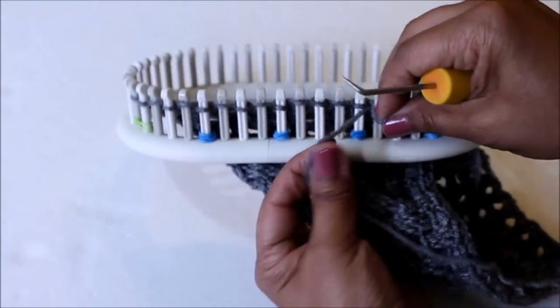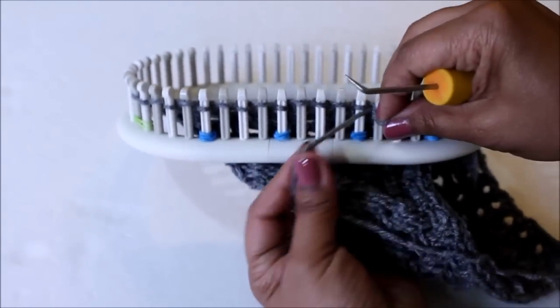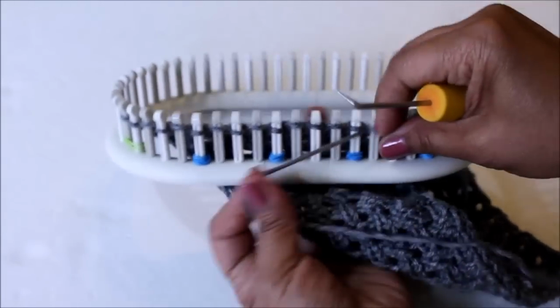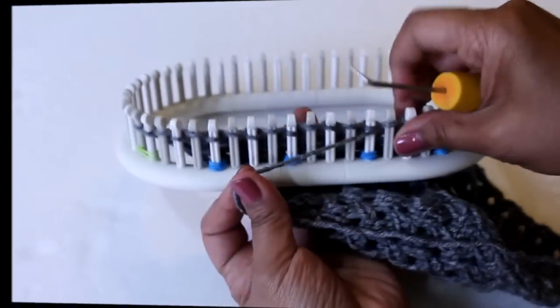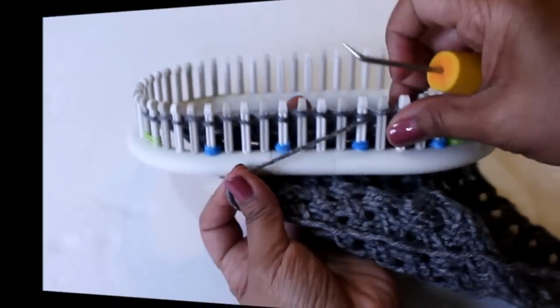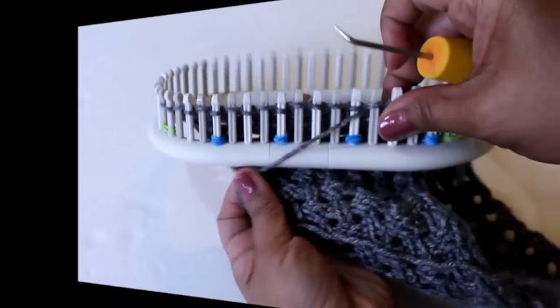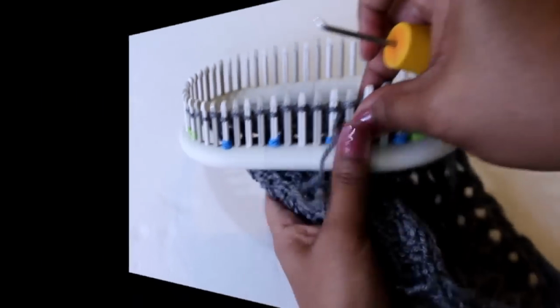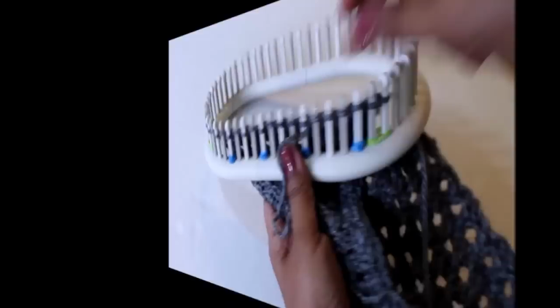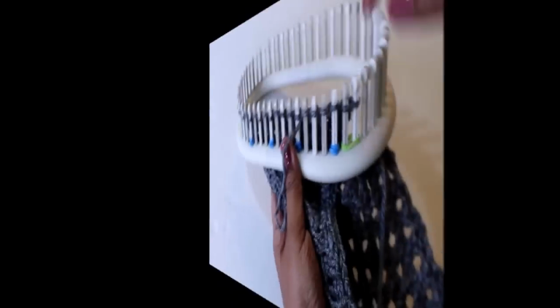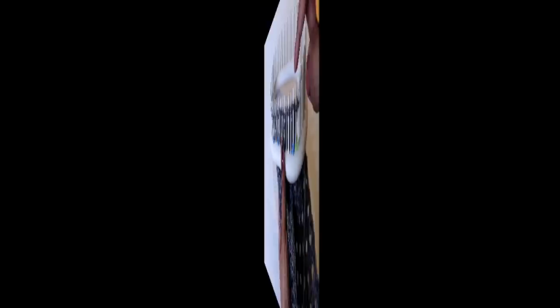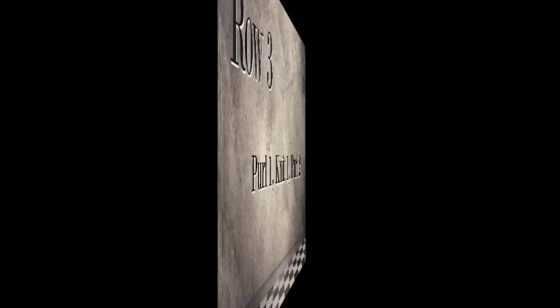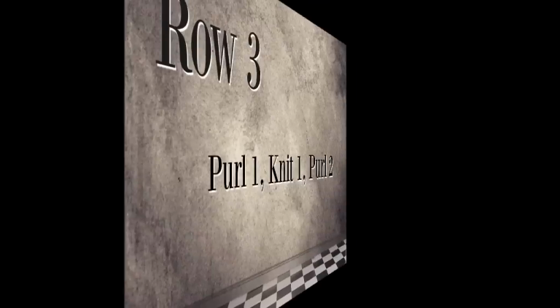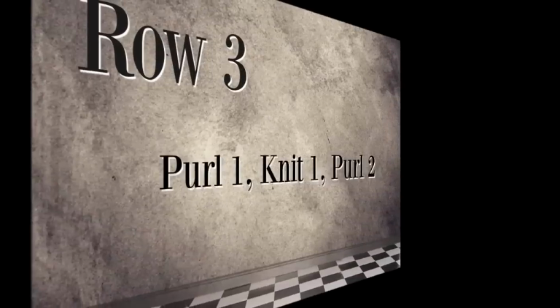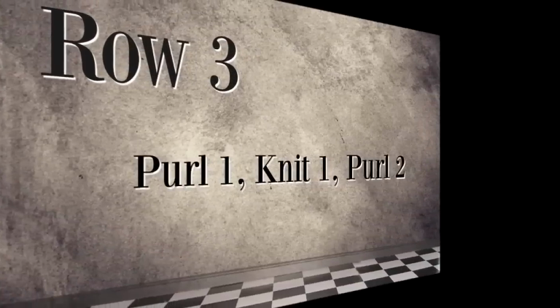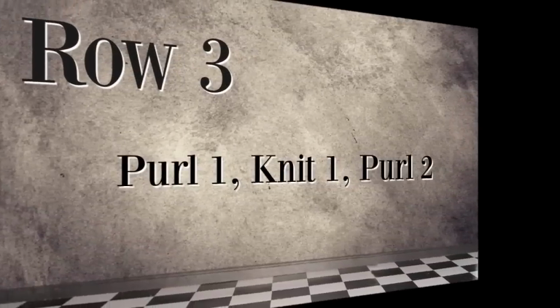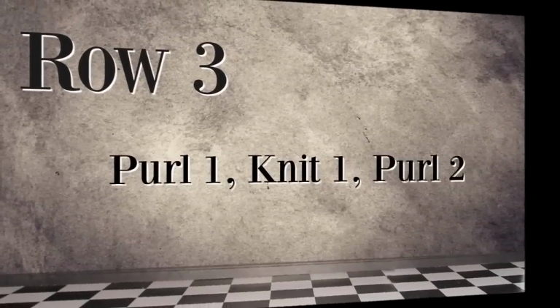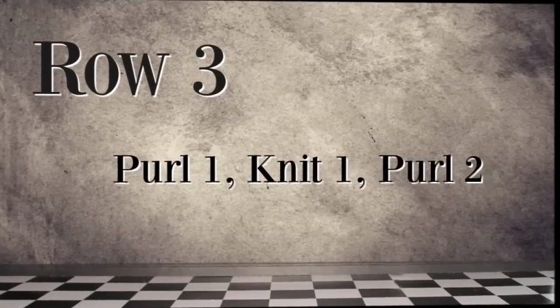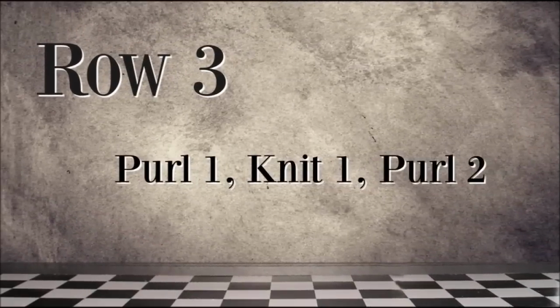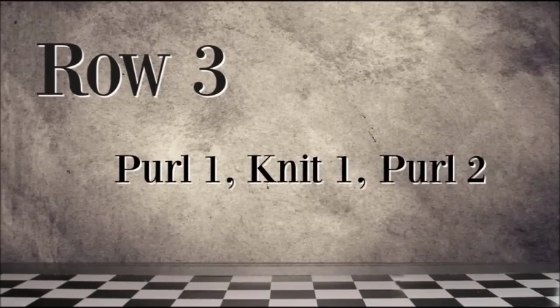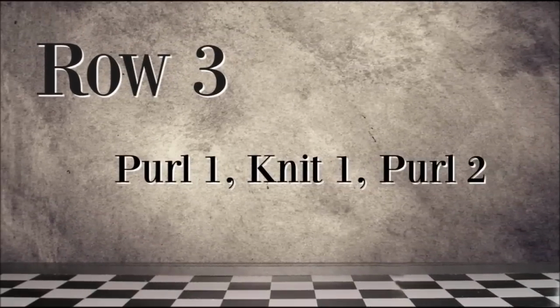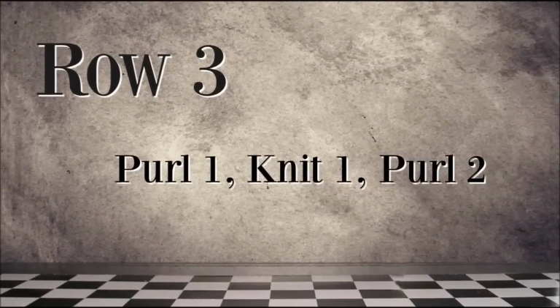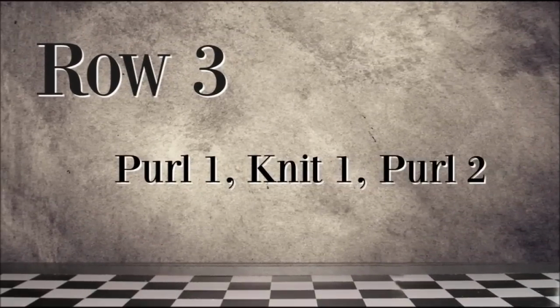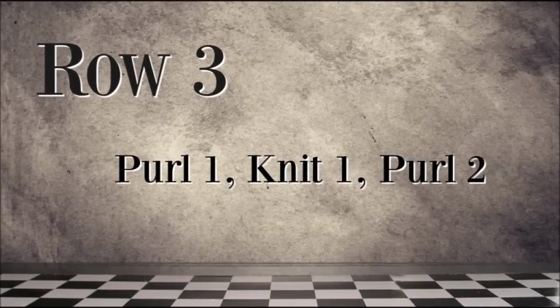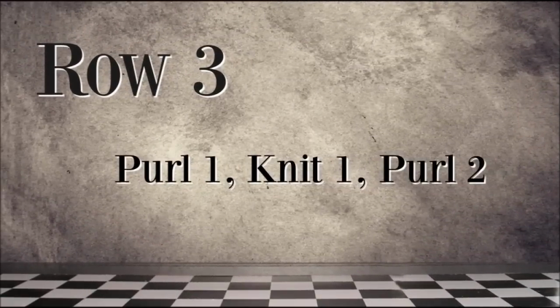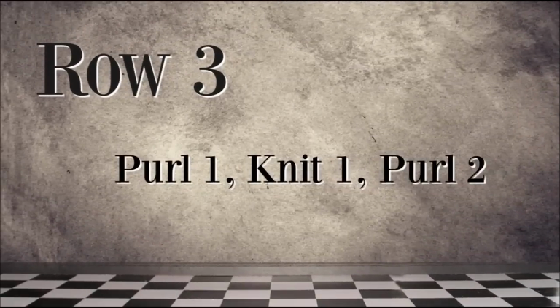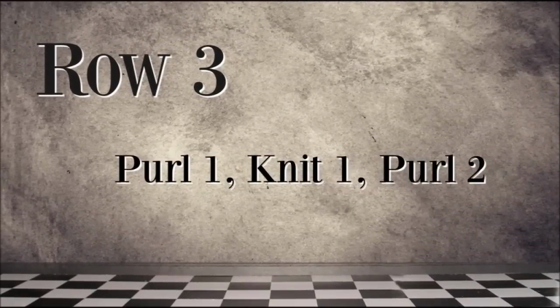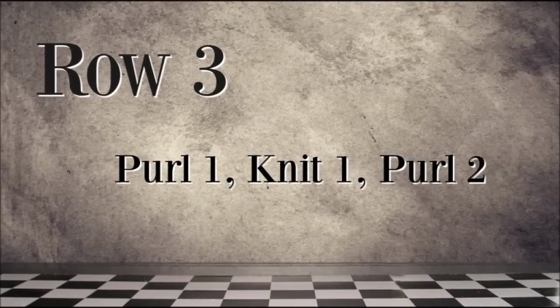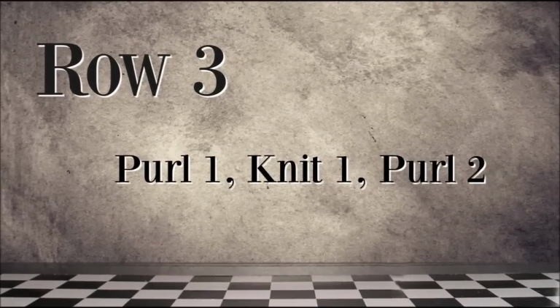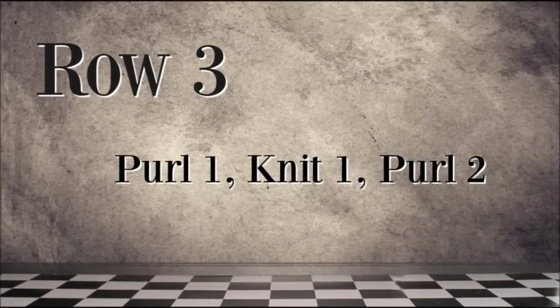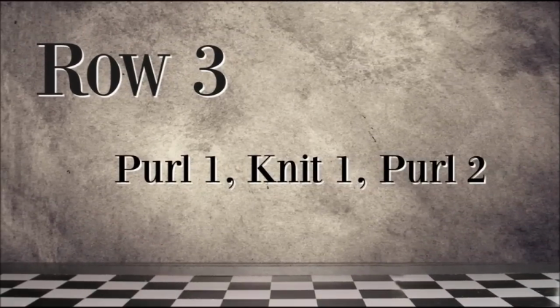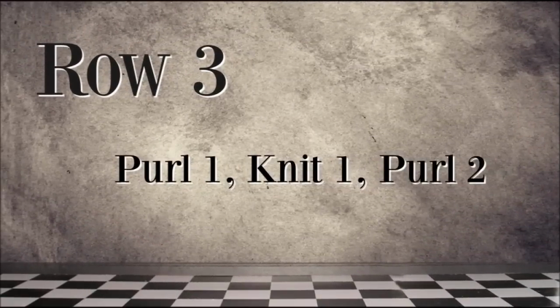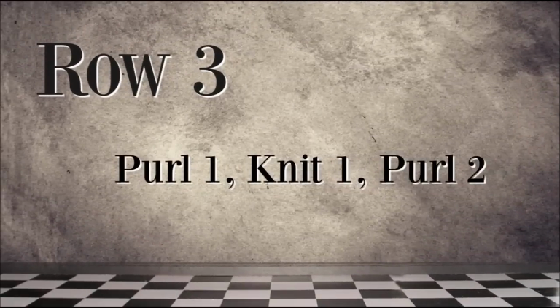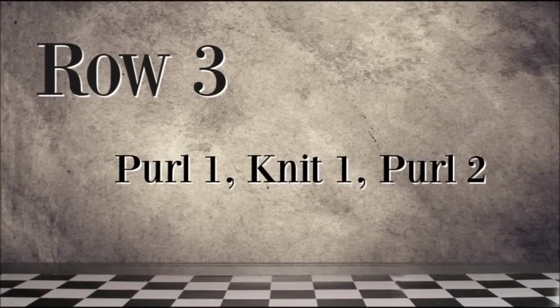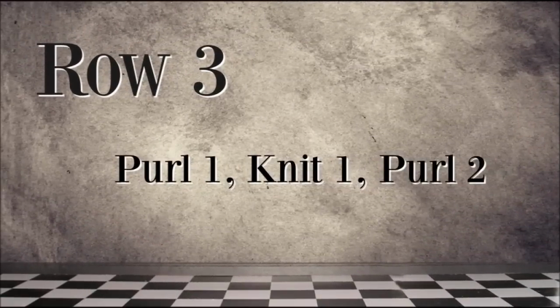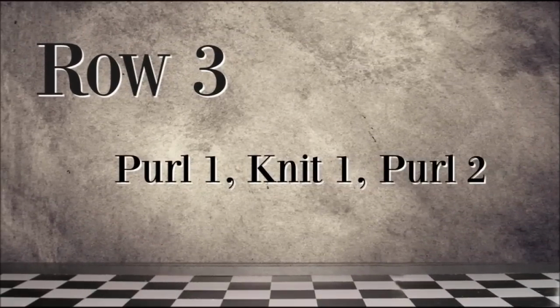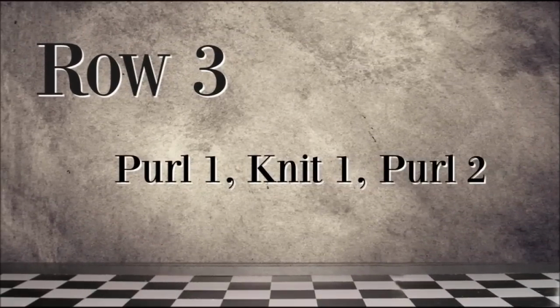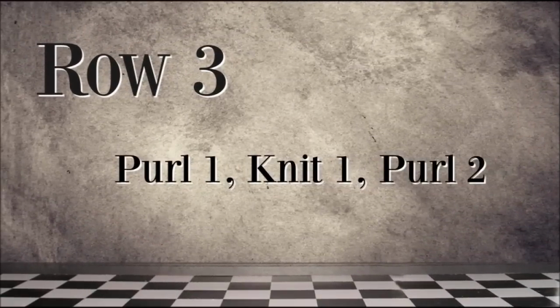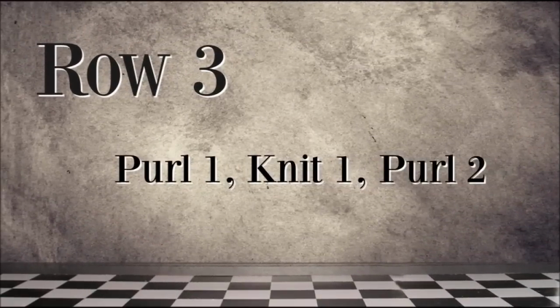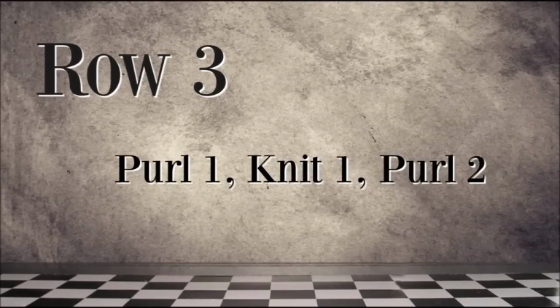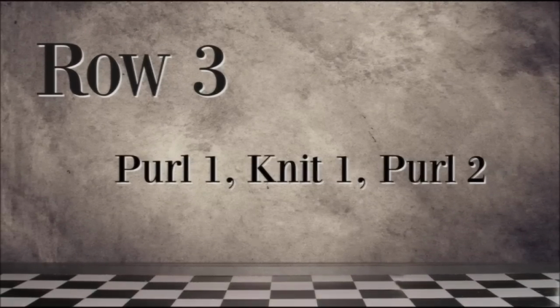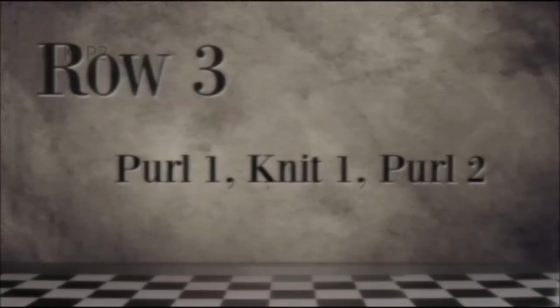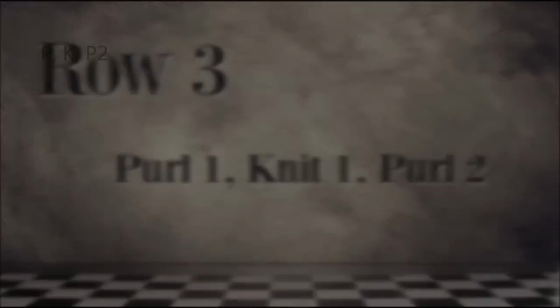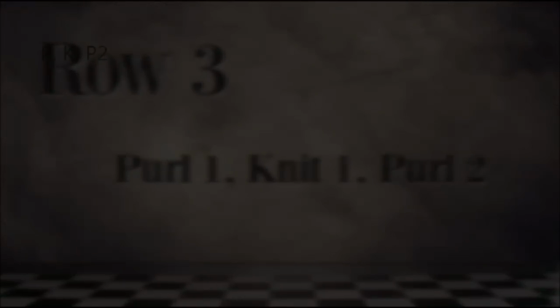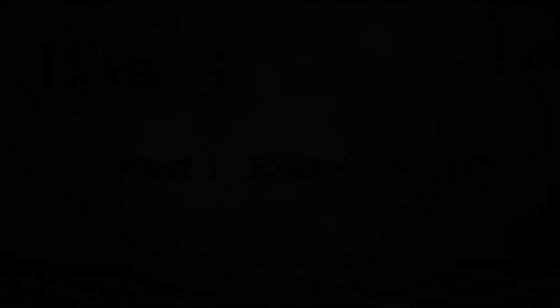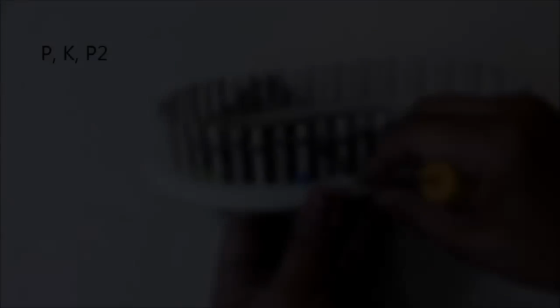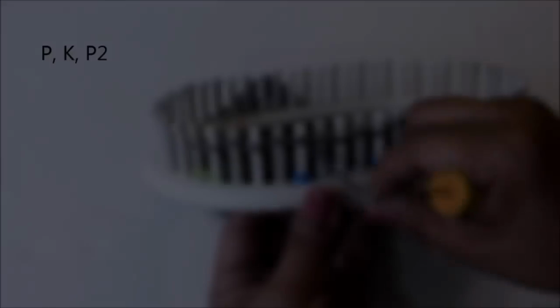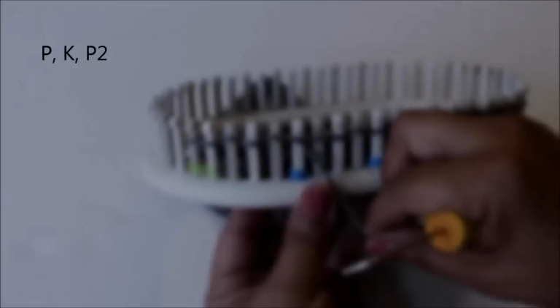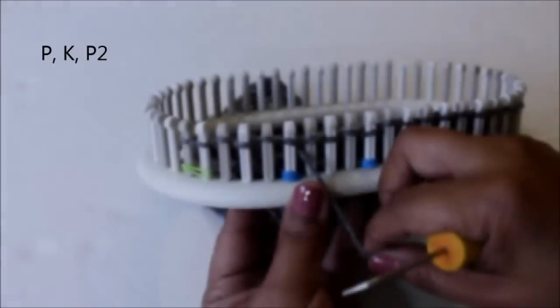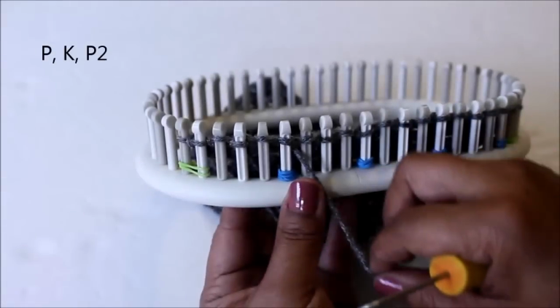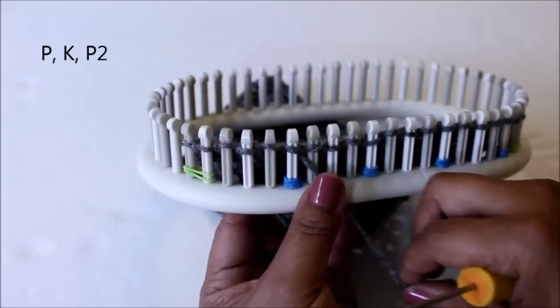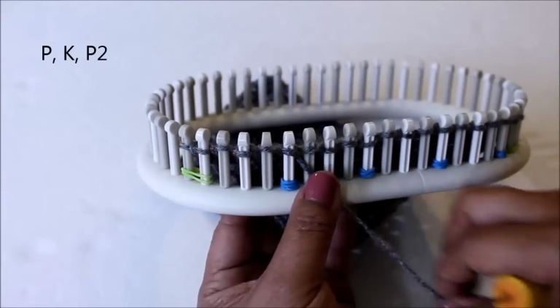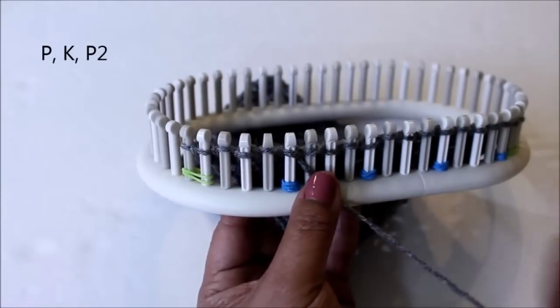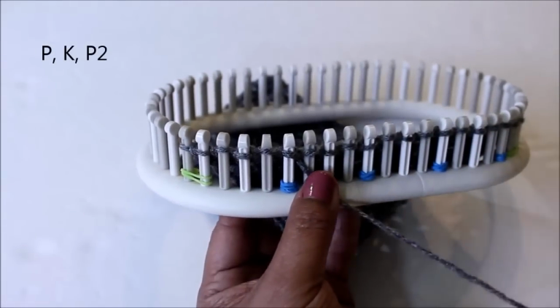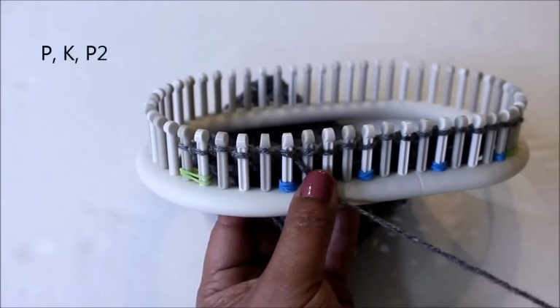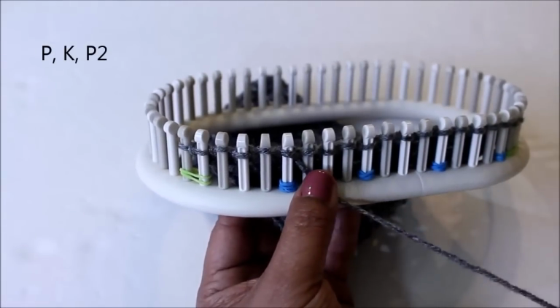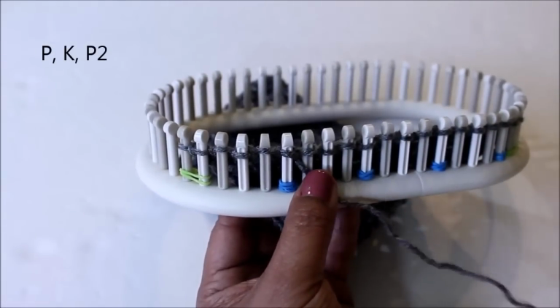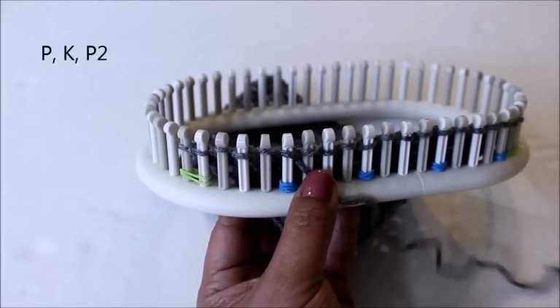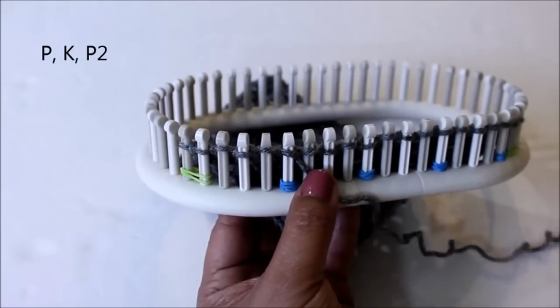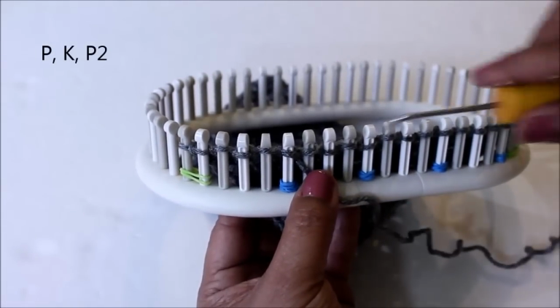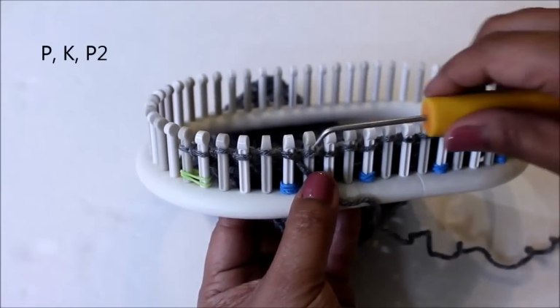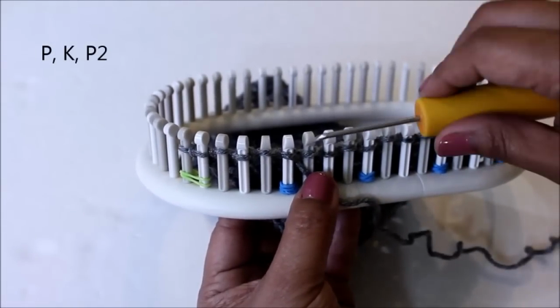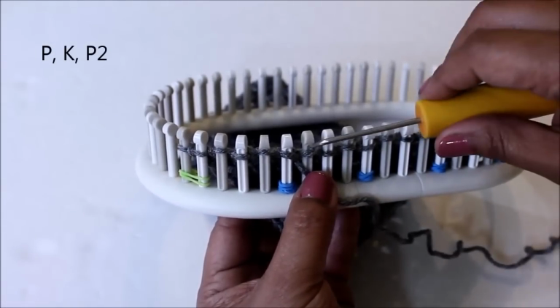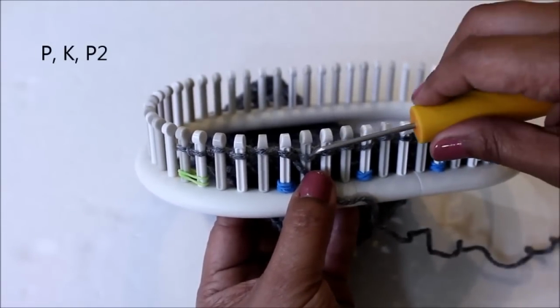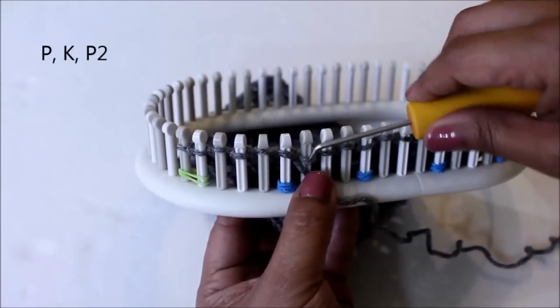Flip the pattern for row three. Now you're going to purl one, knit one, purl two.